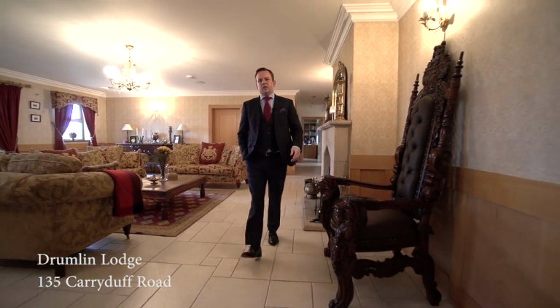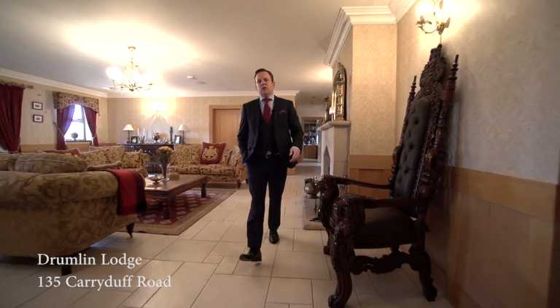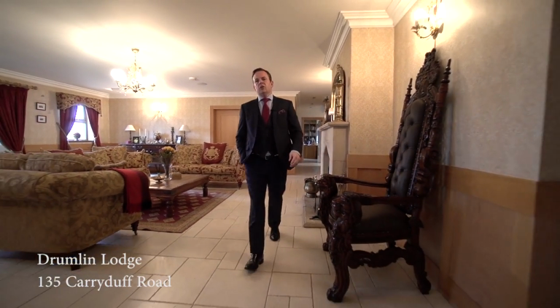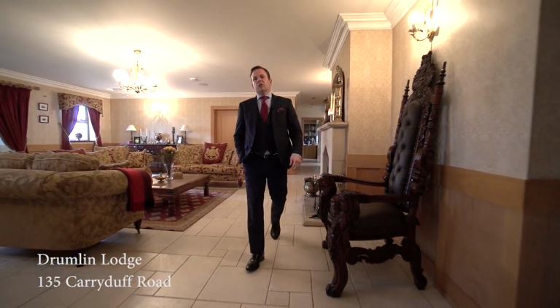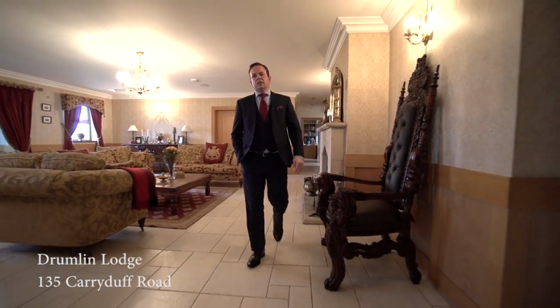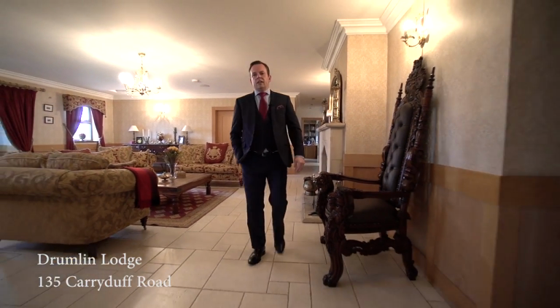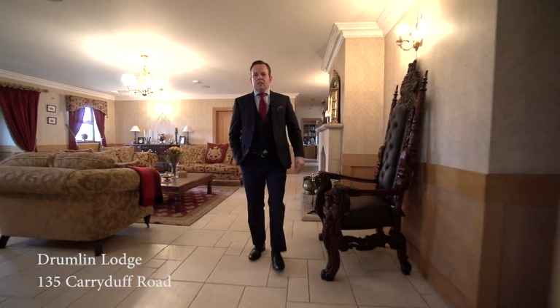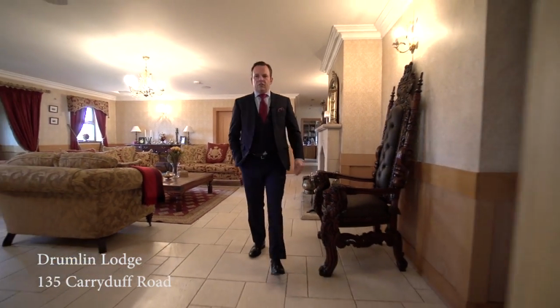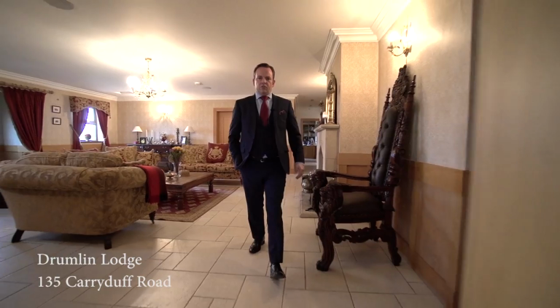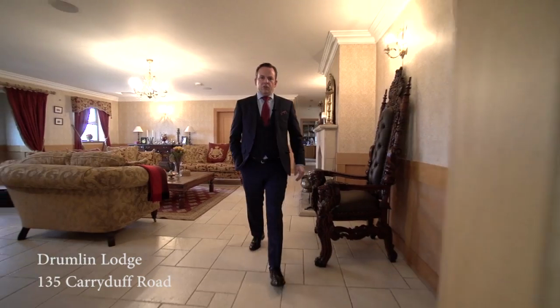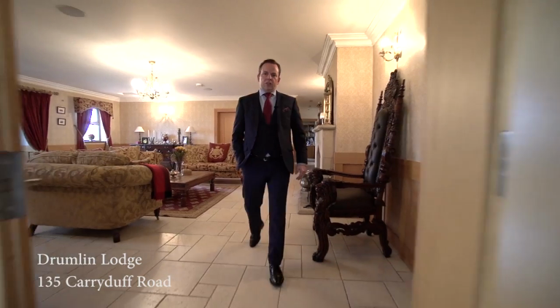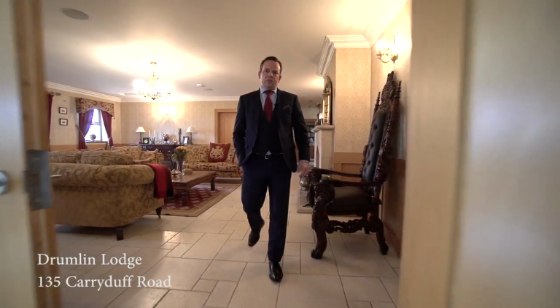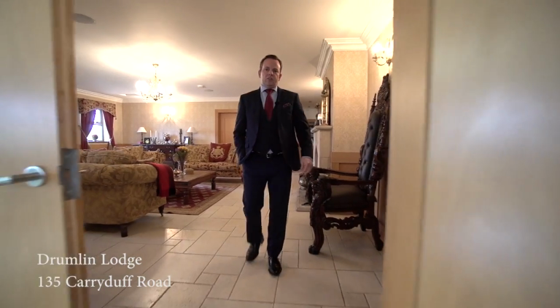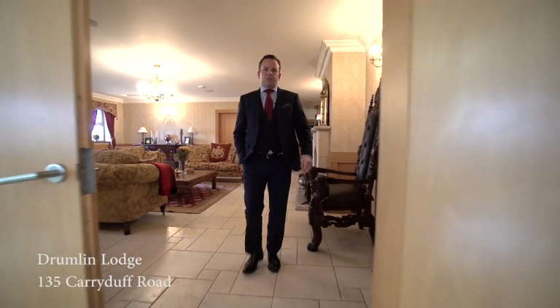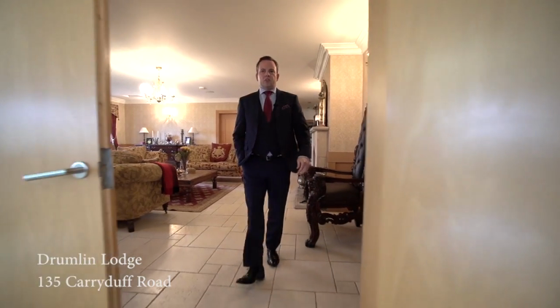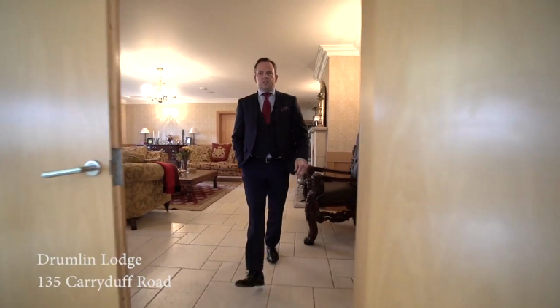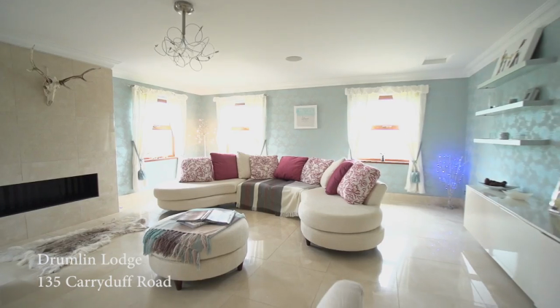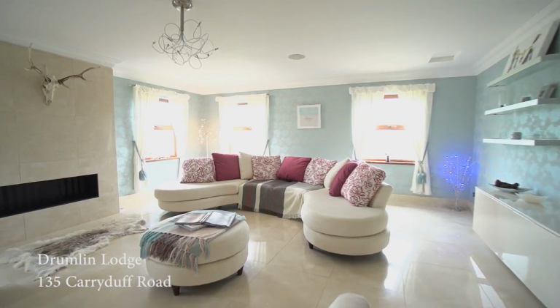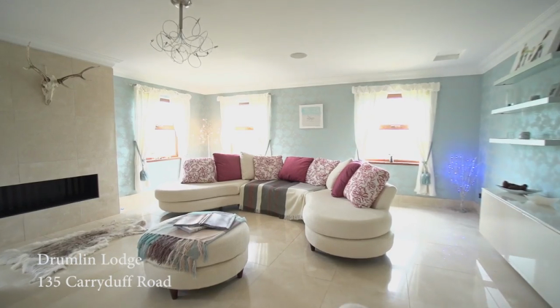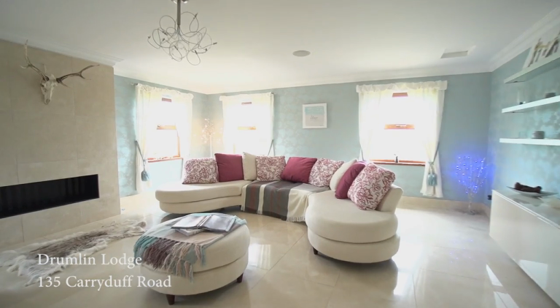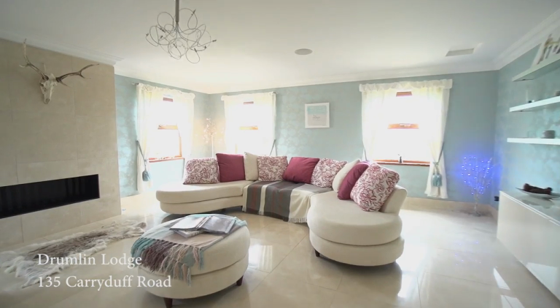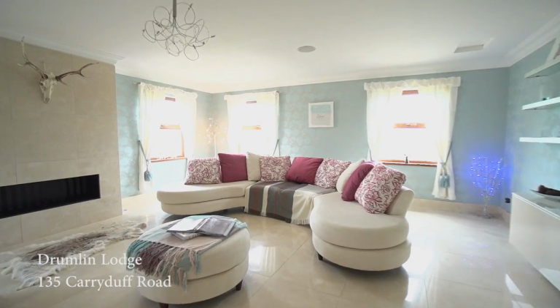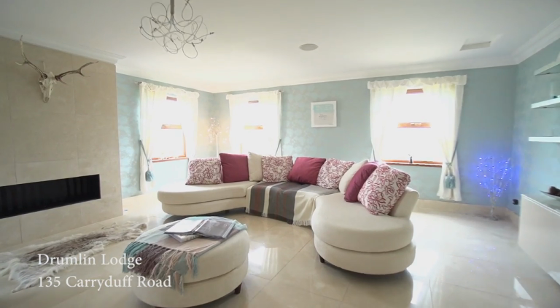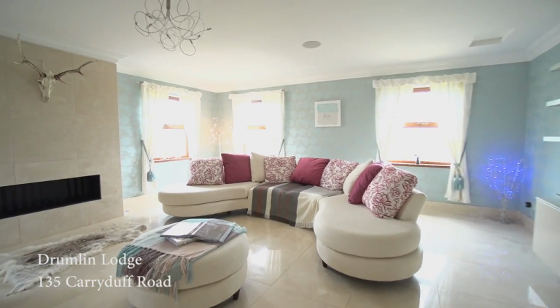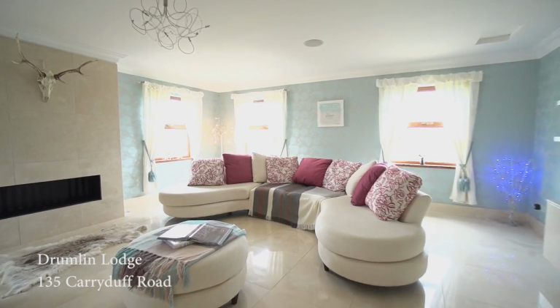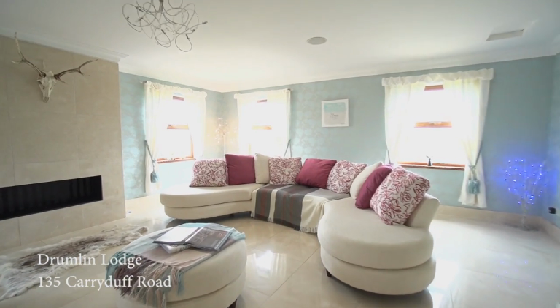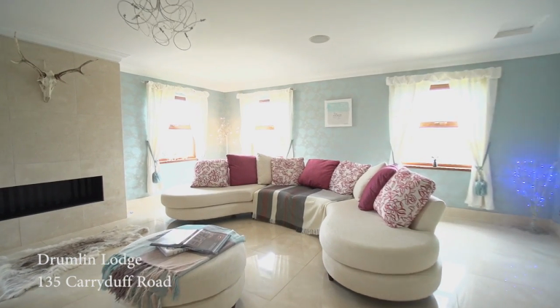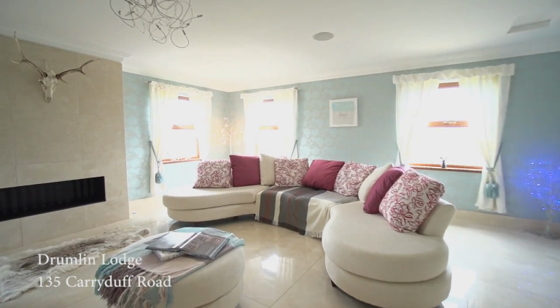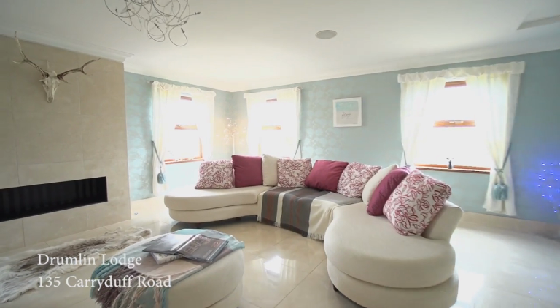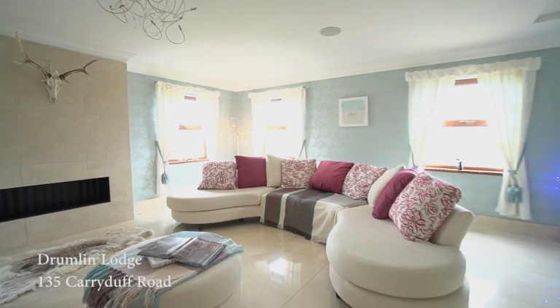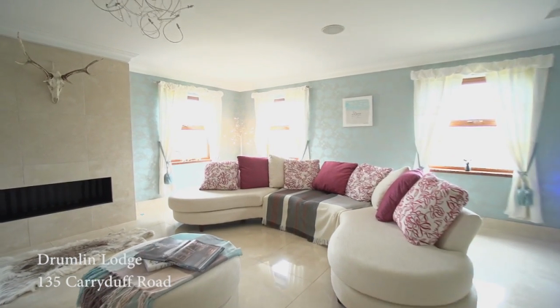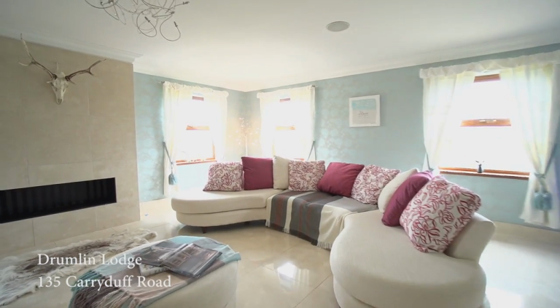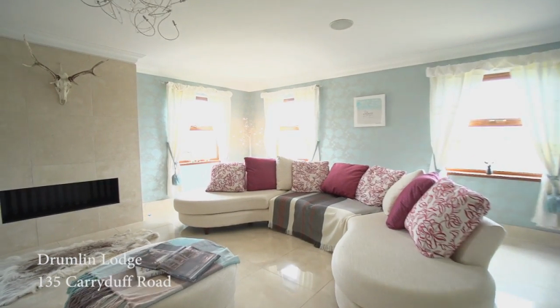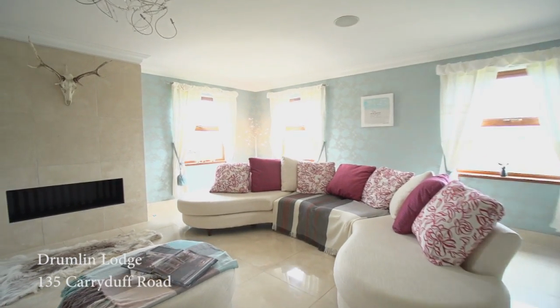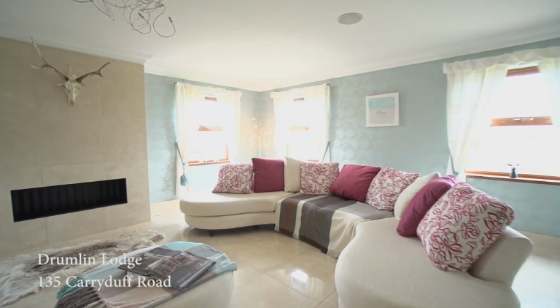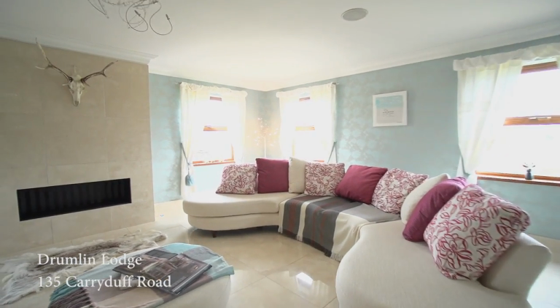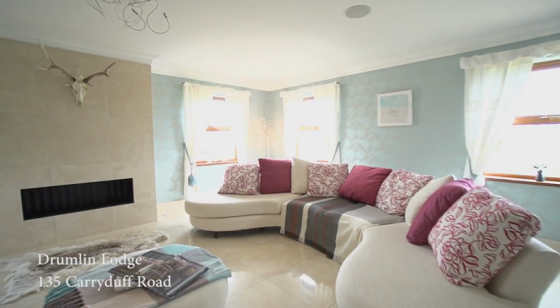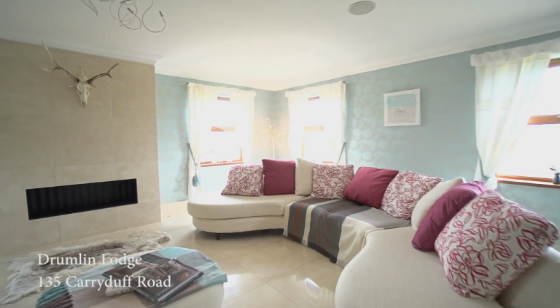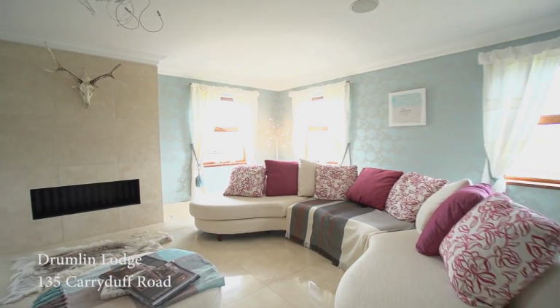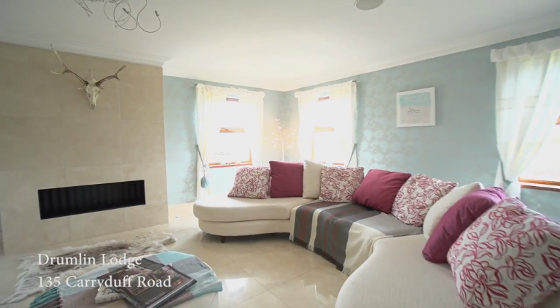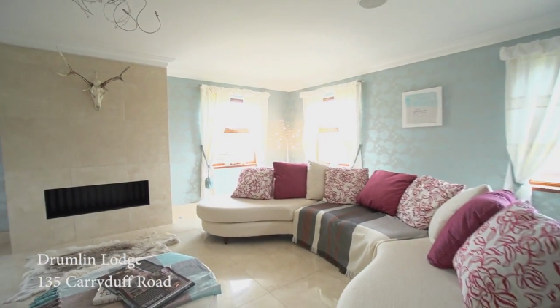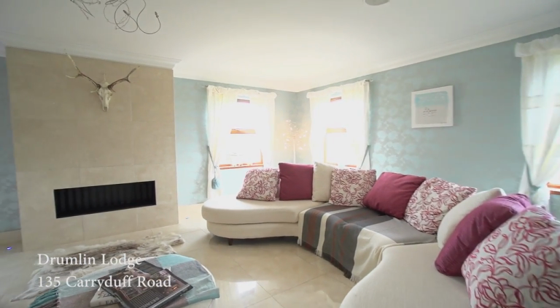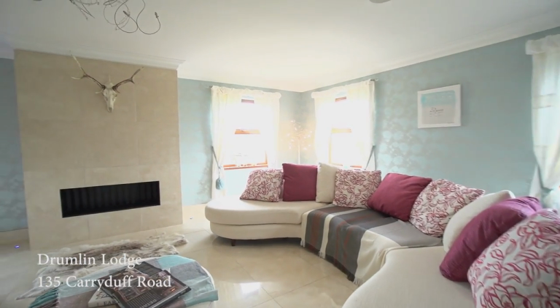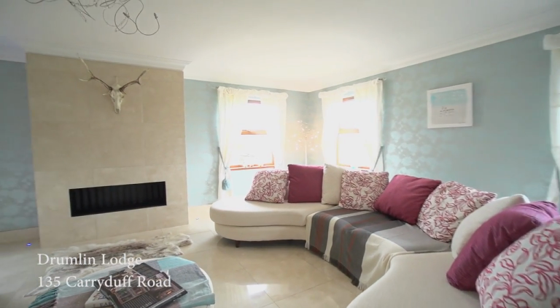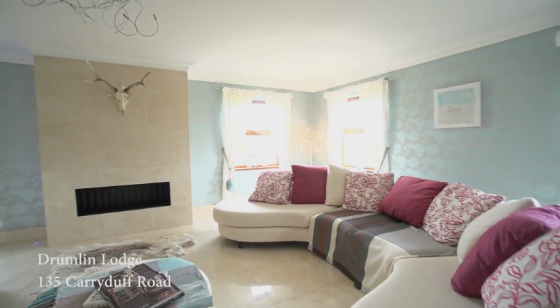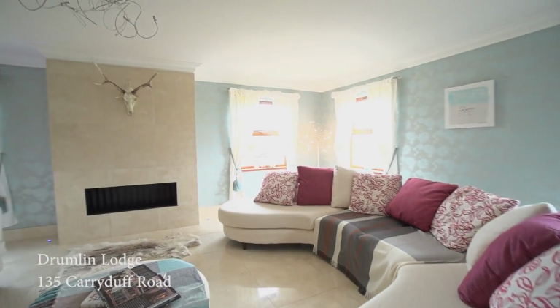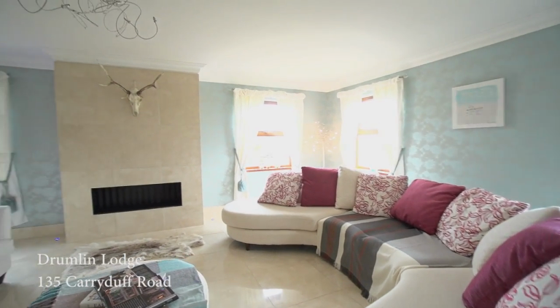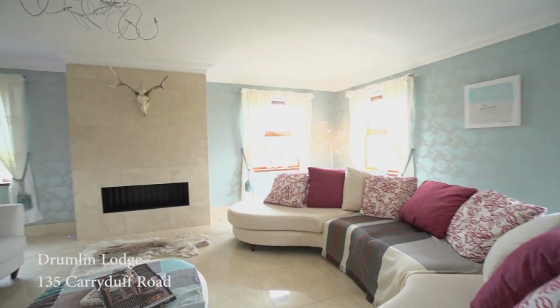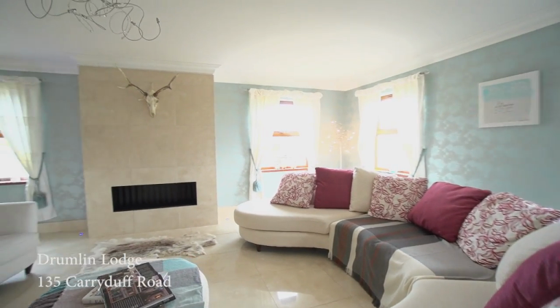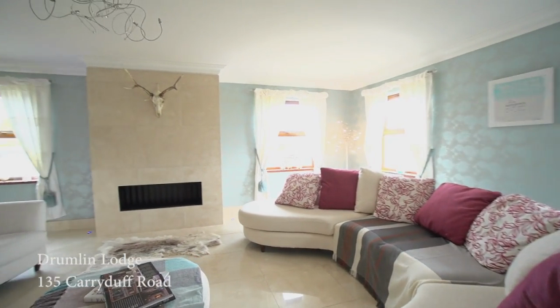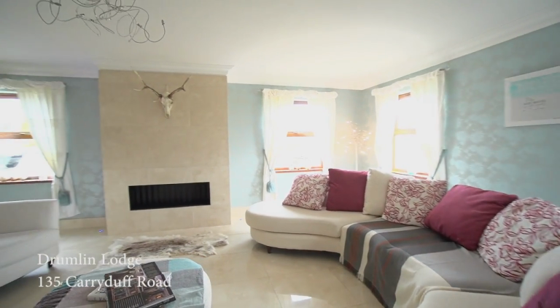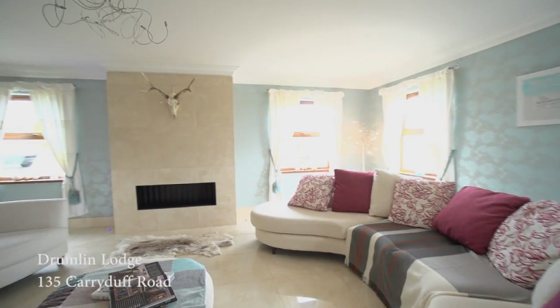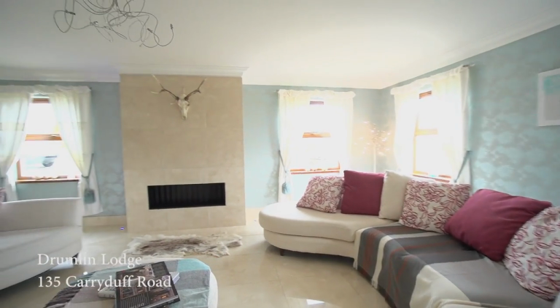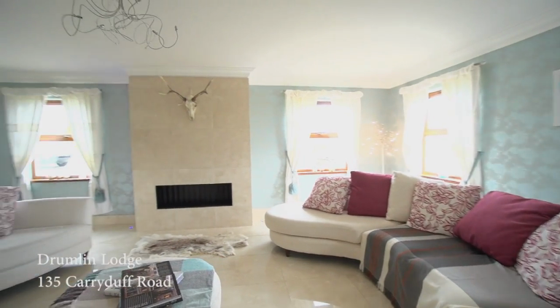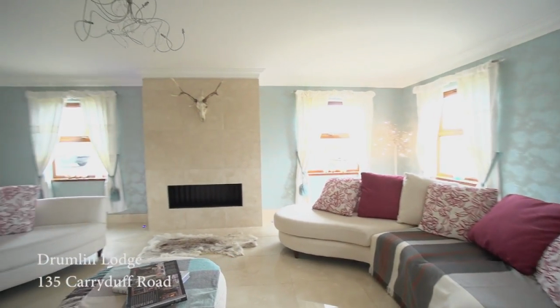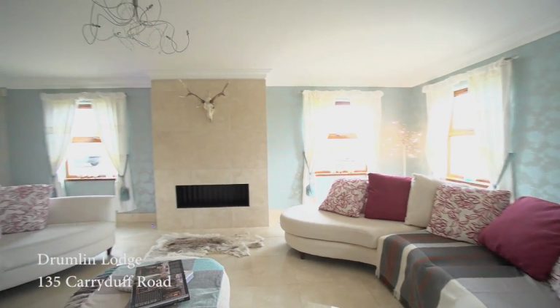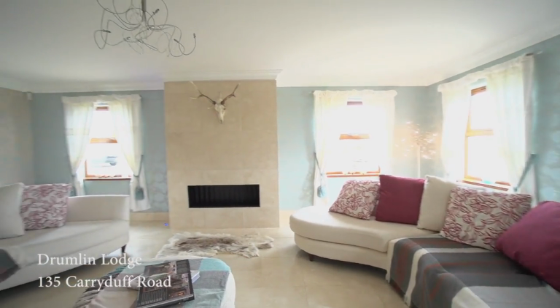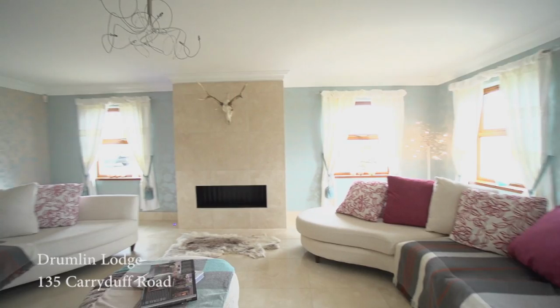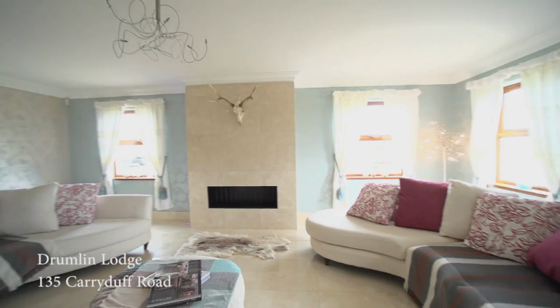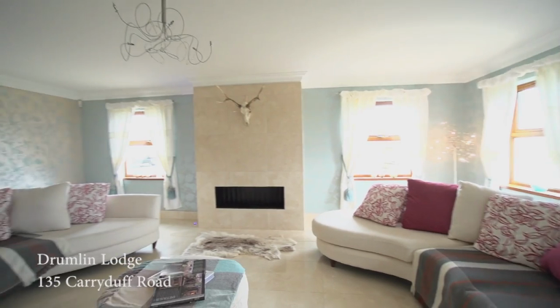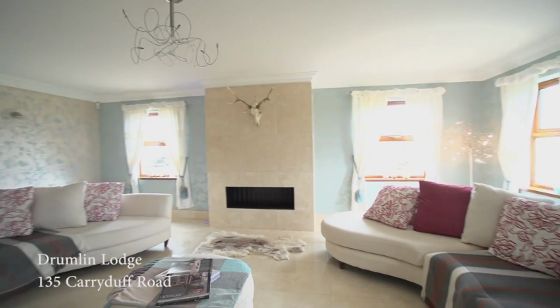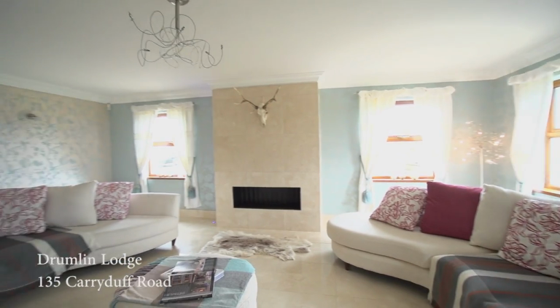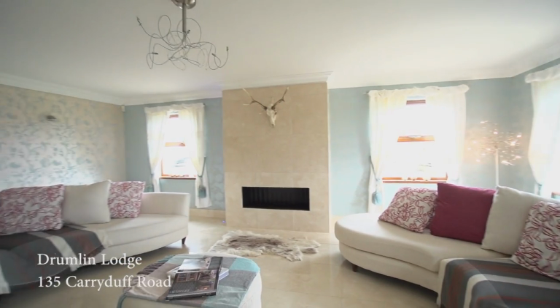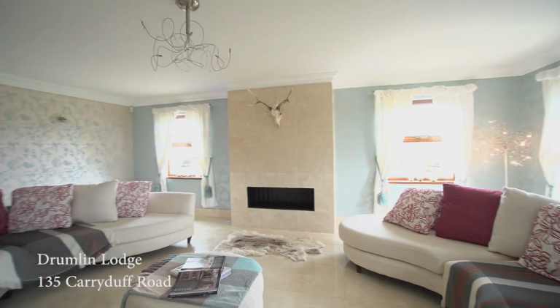I'm now going to take you through into the stunning lounge that benefits from a marble tile floor and a feature hole-in-the-wall gas fireplace.